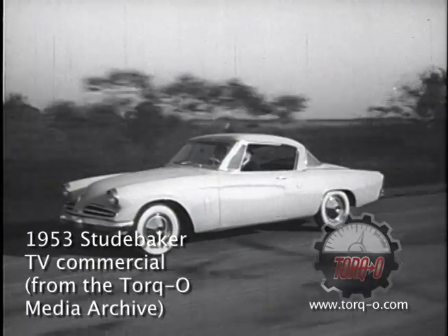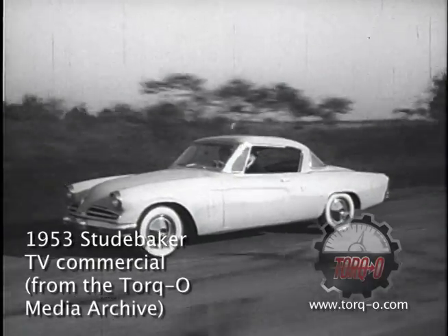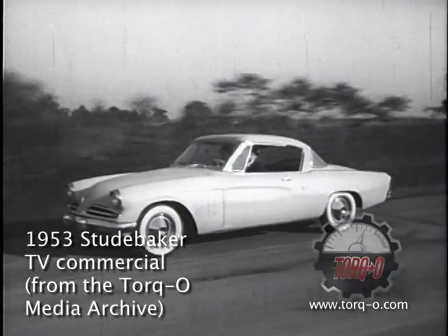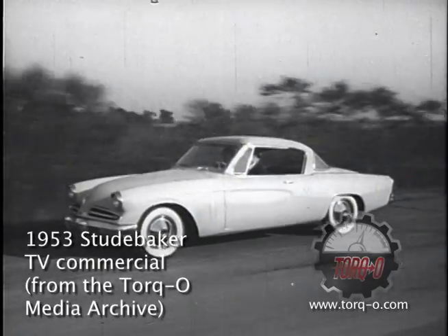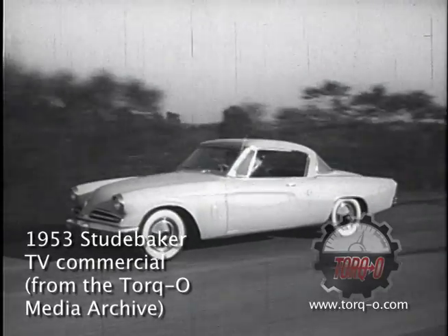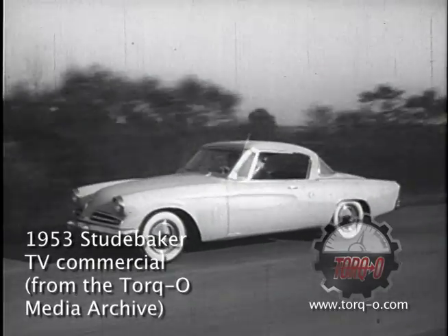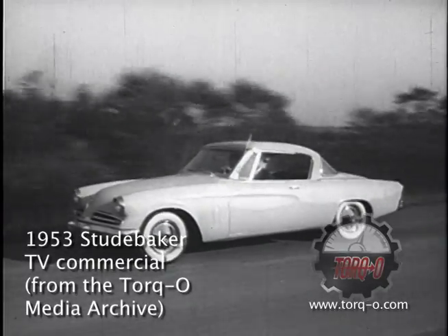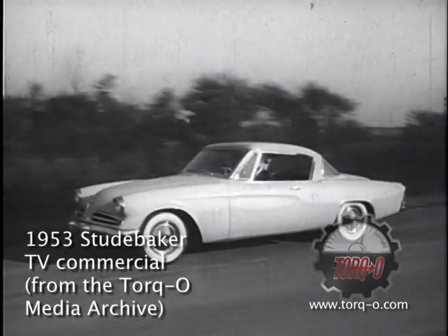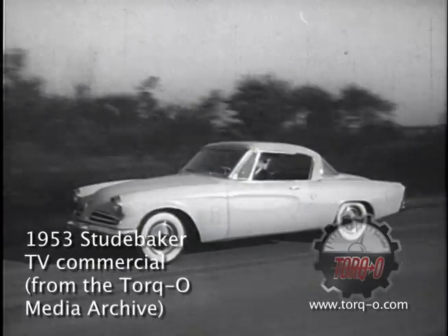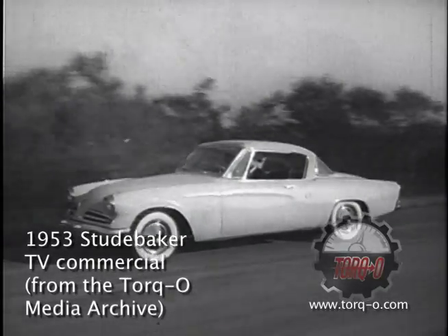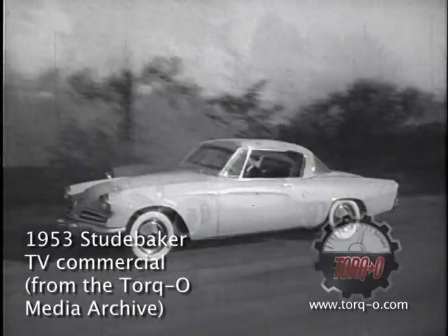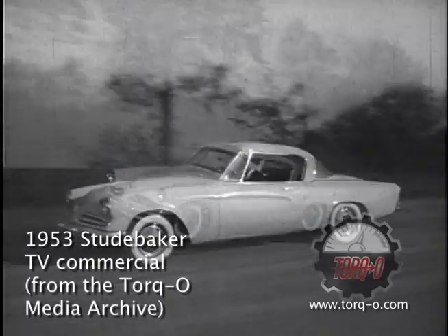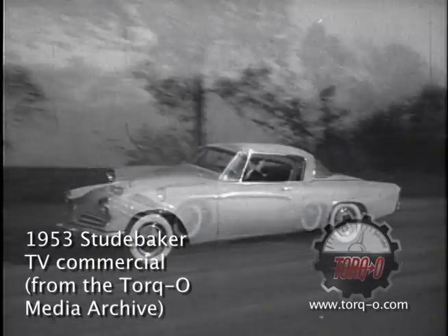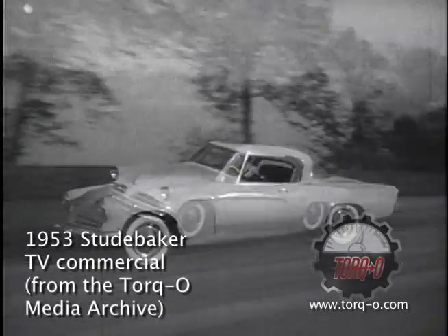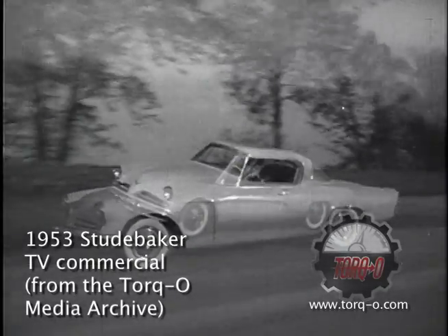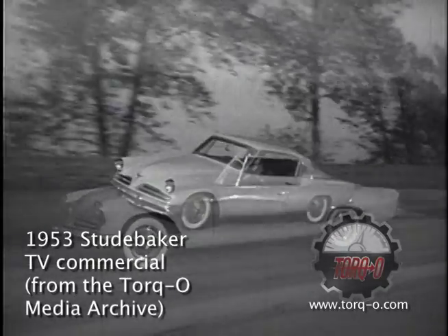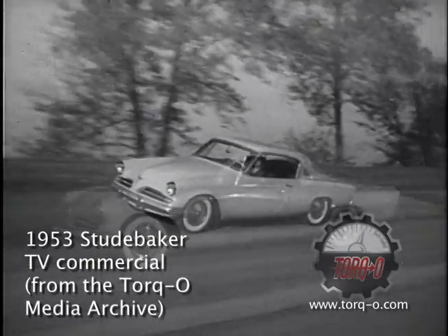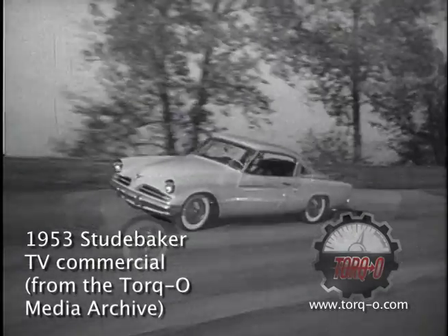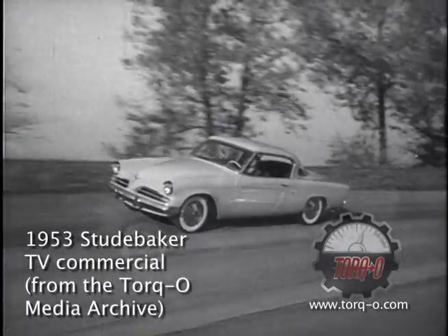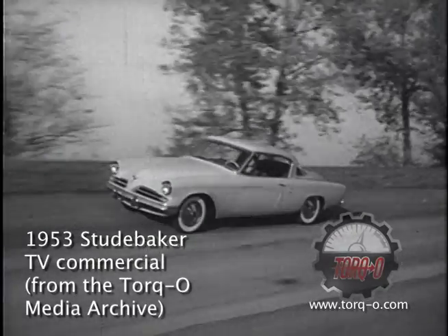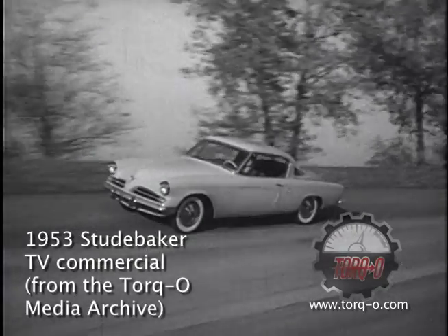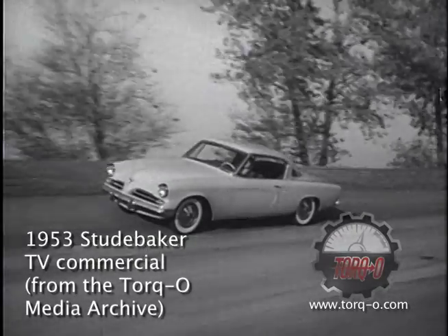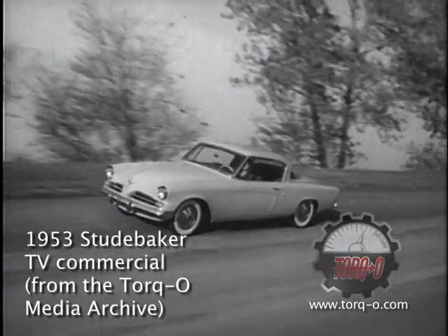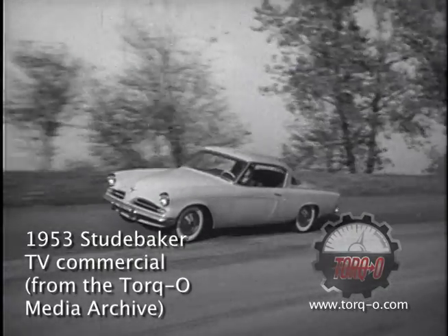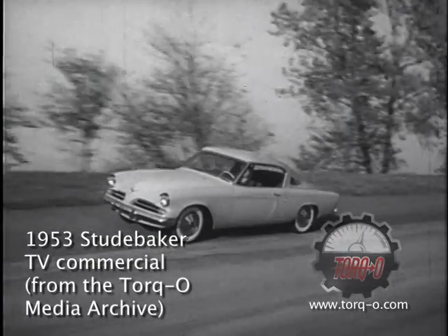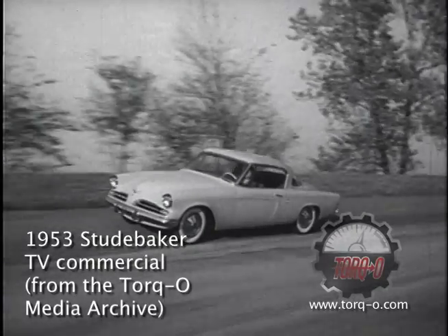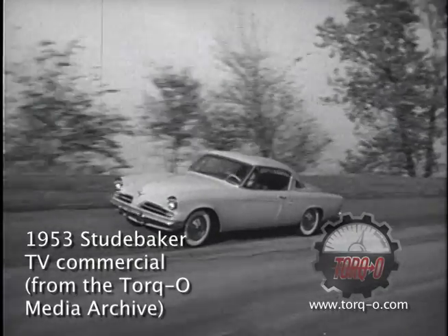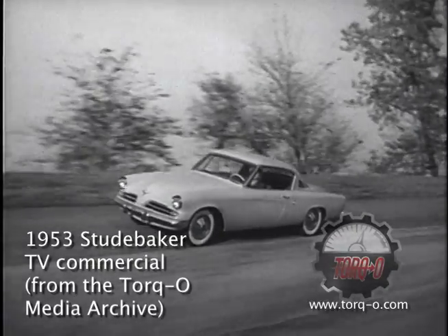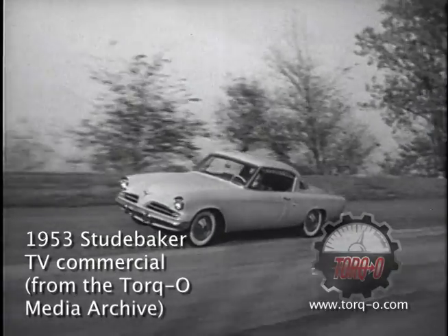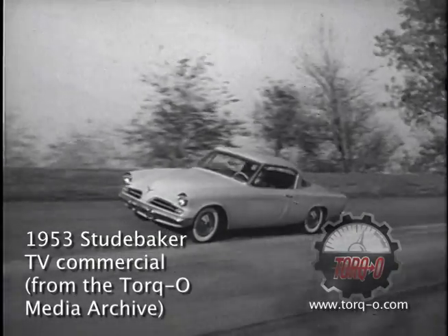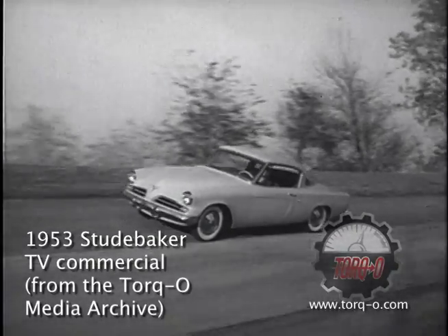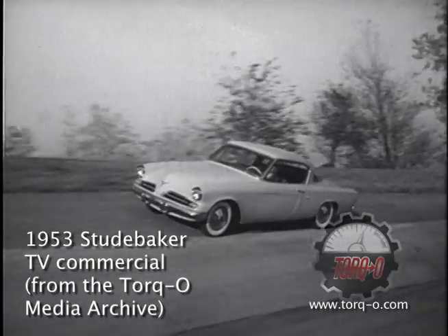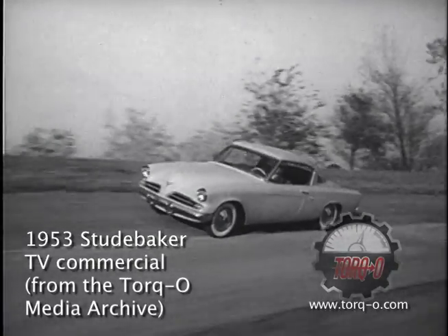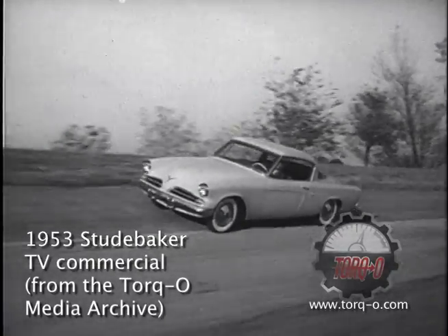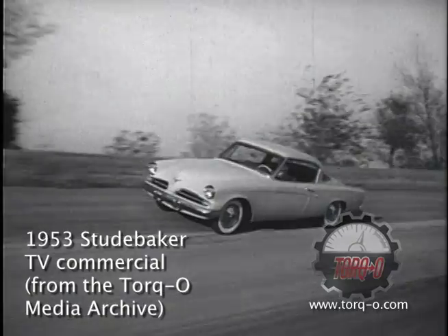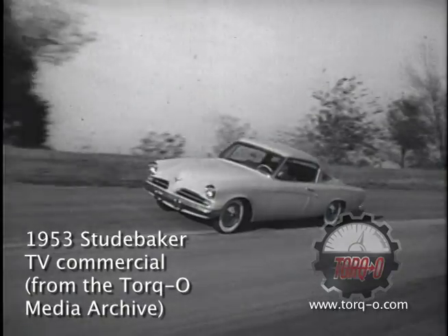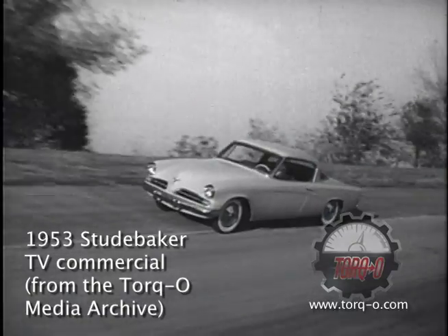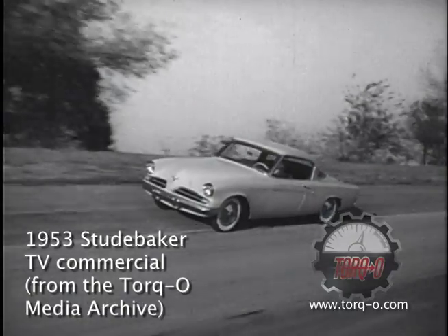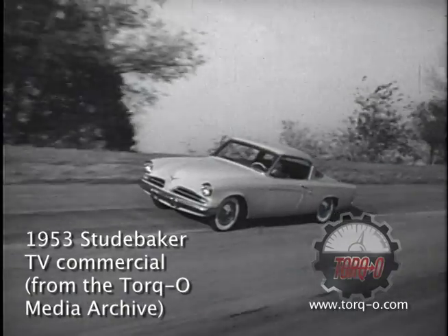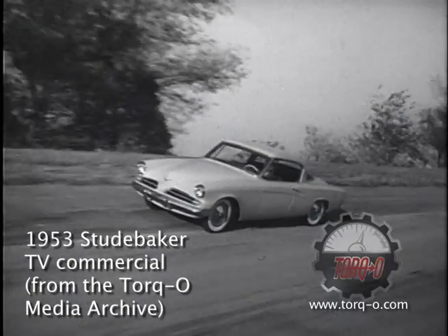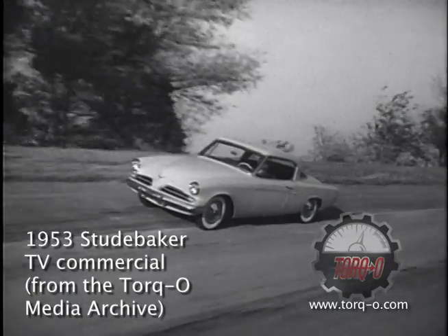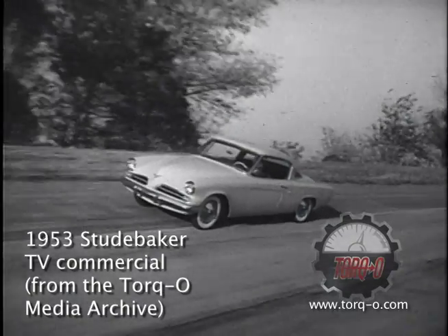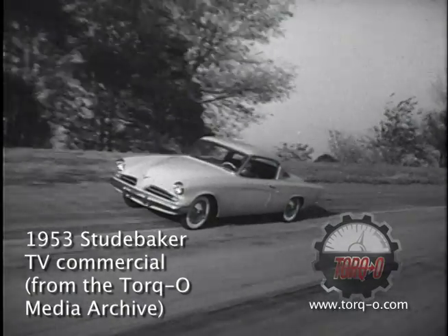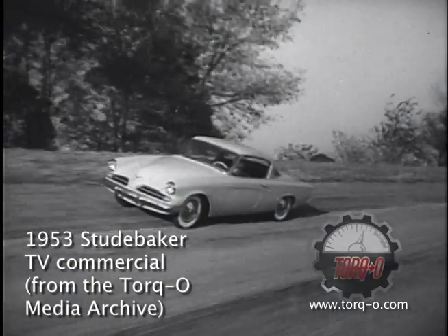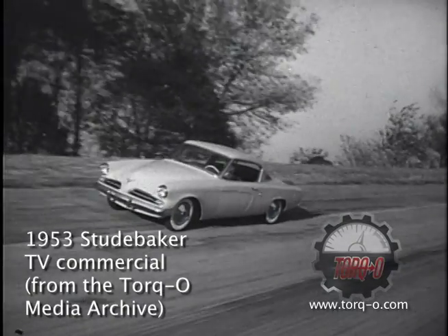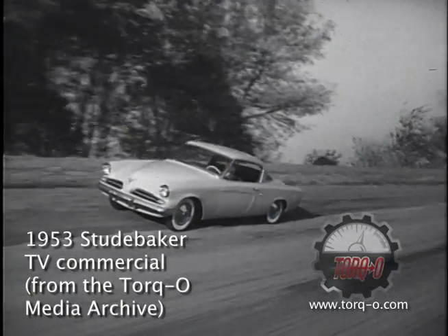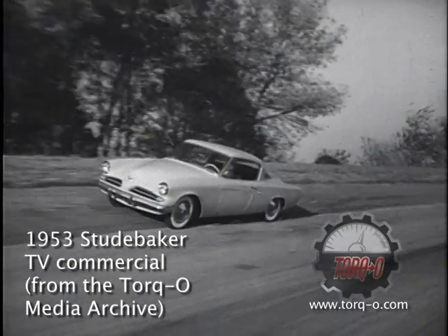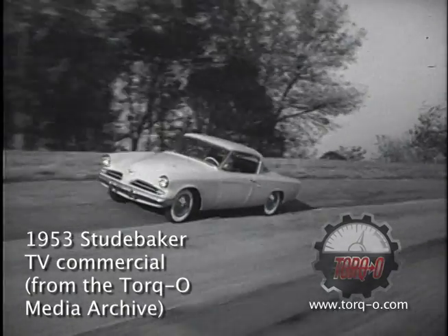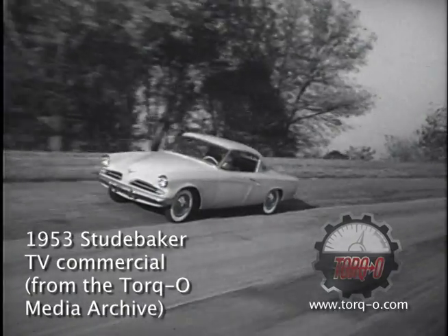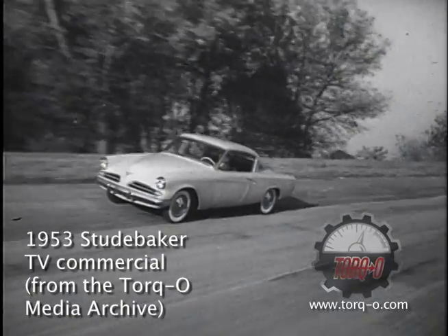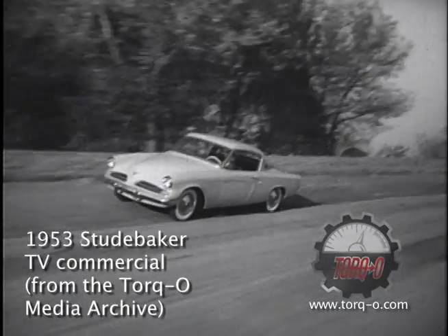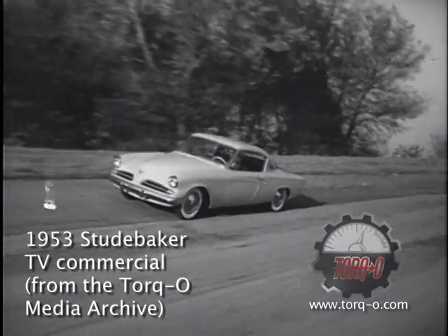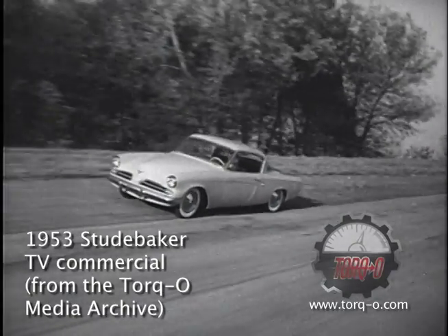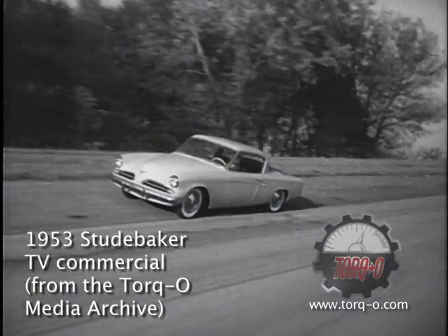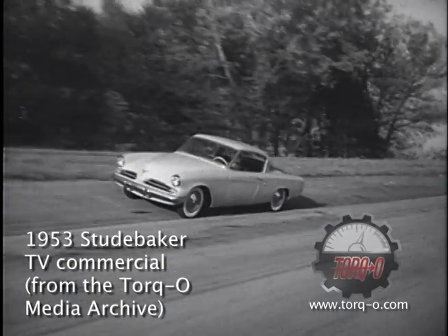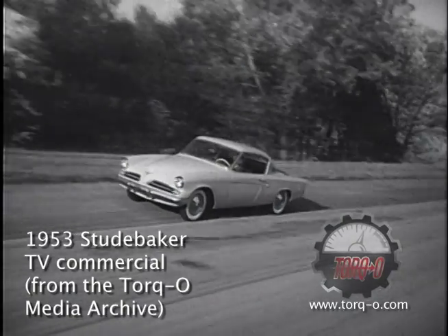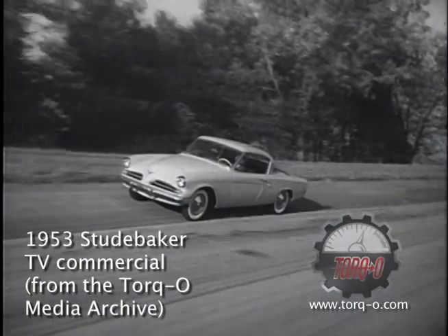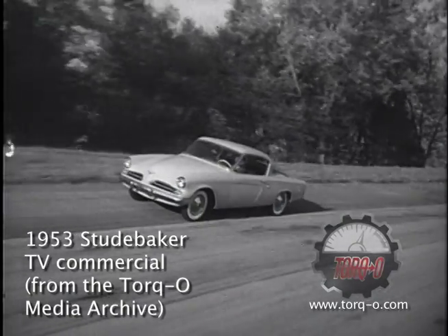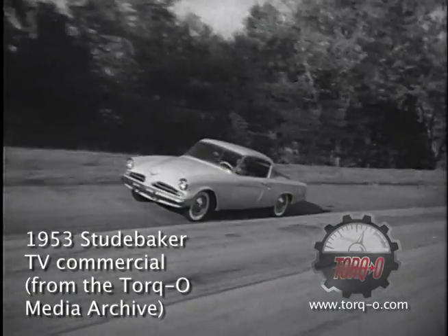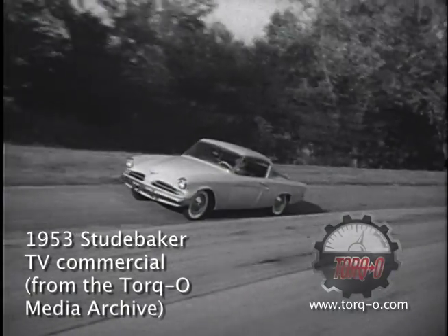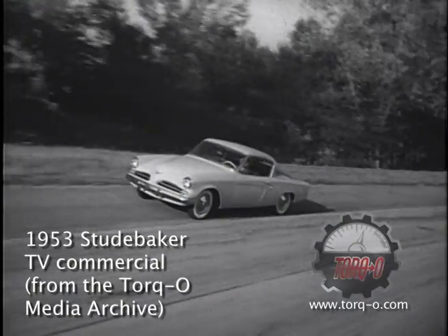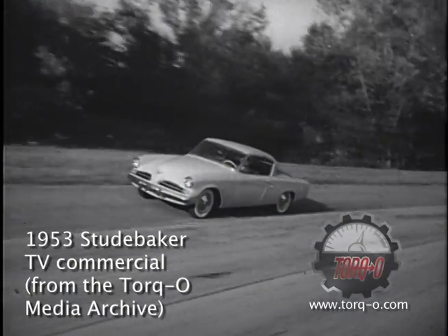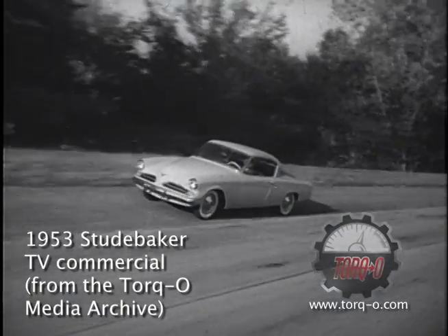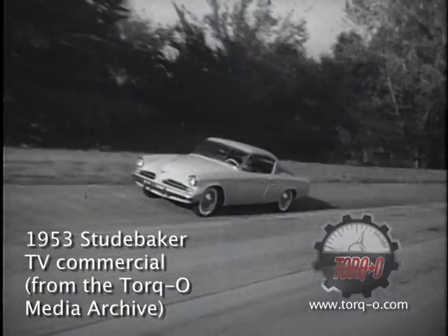America's new dream car. See it. Drive it. The new 1953 Studebaker.